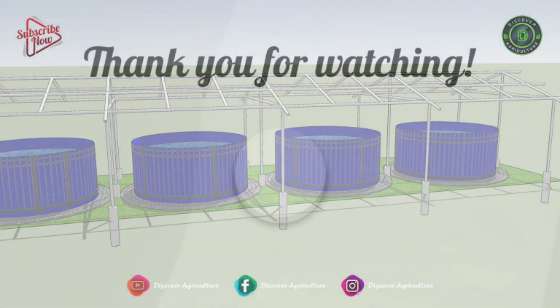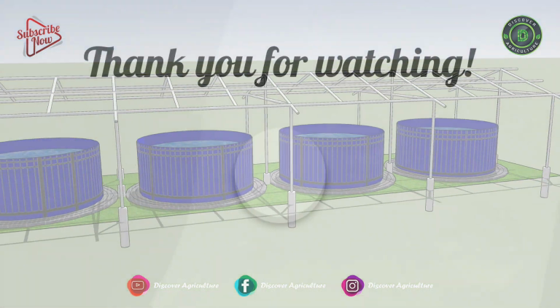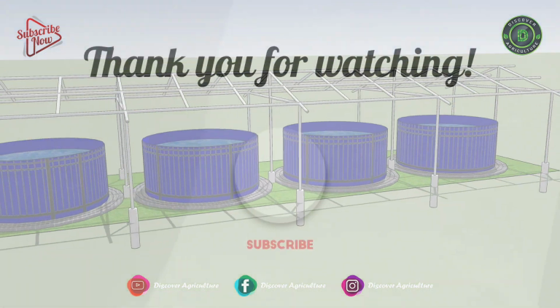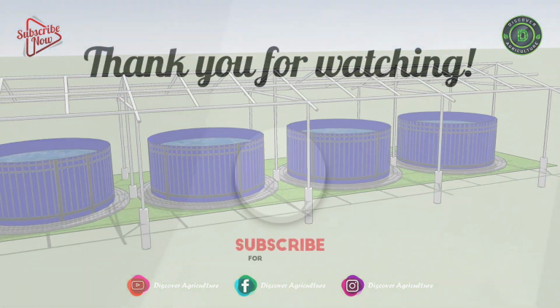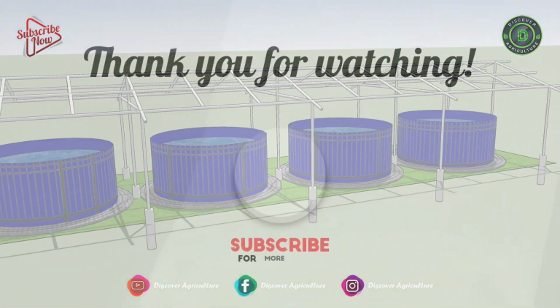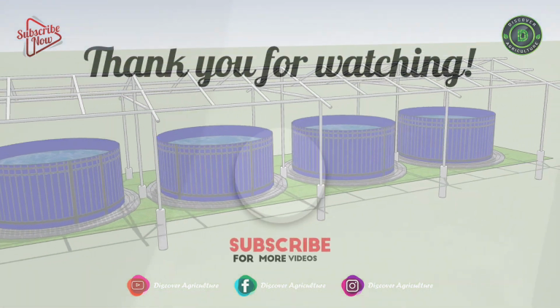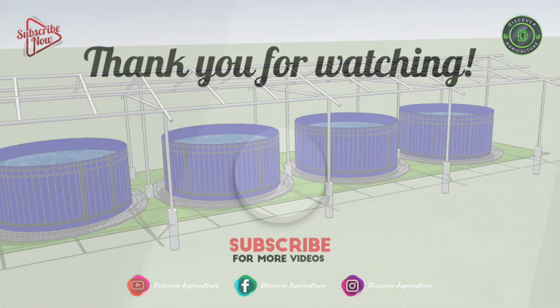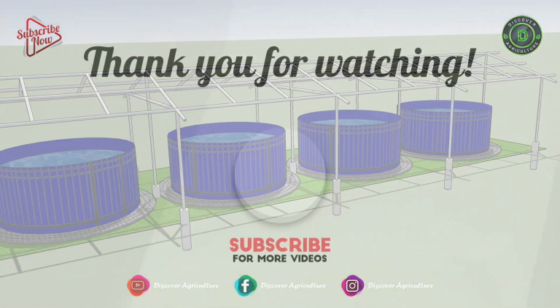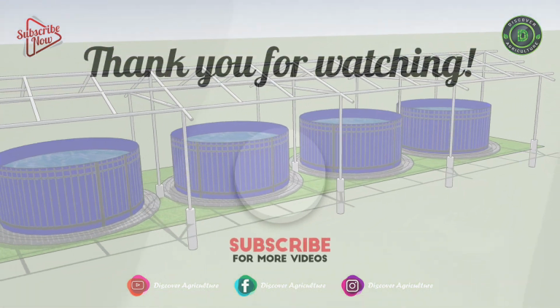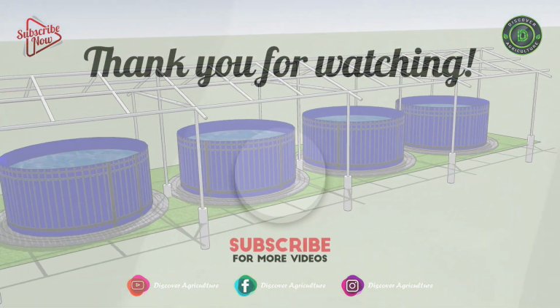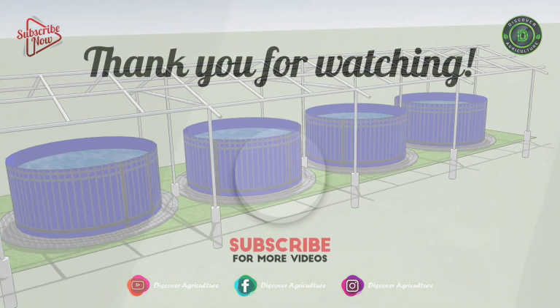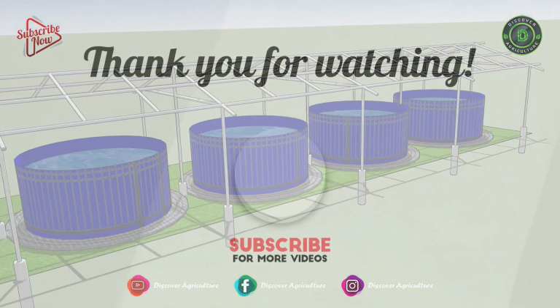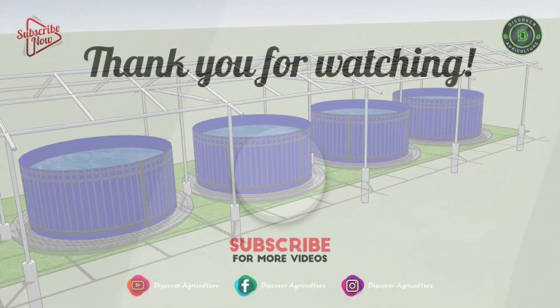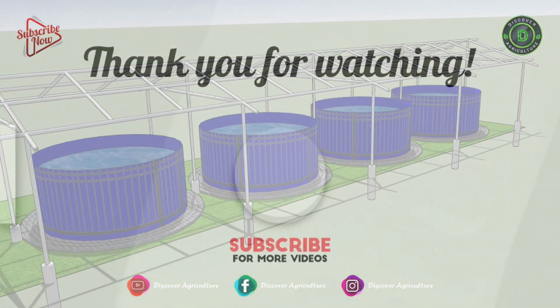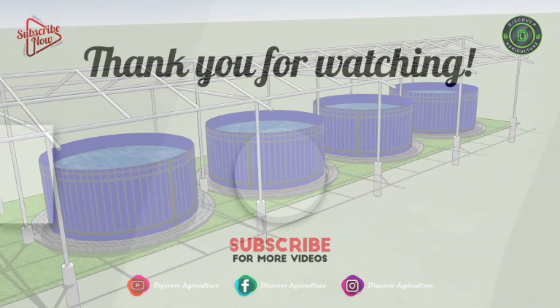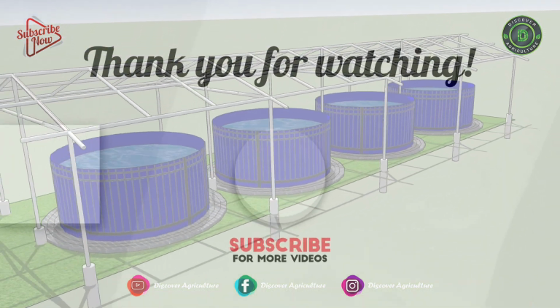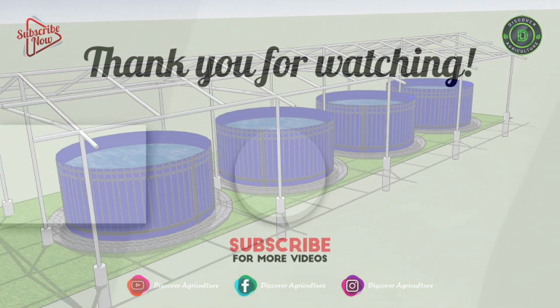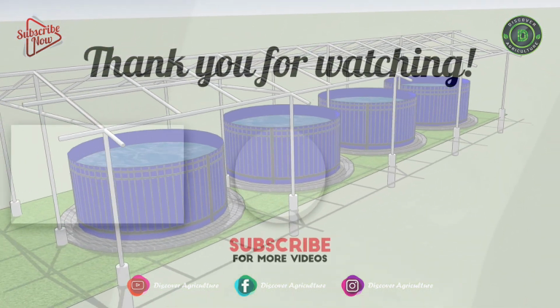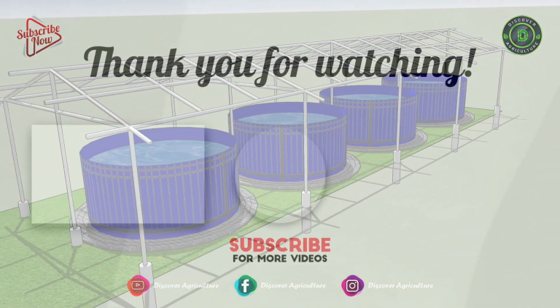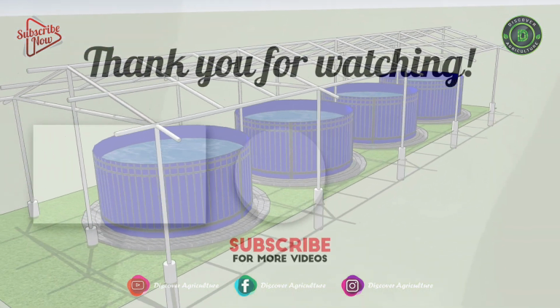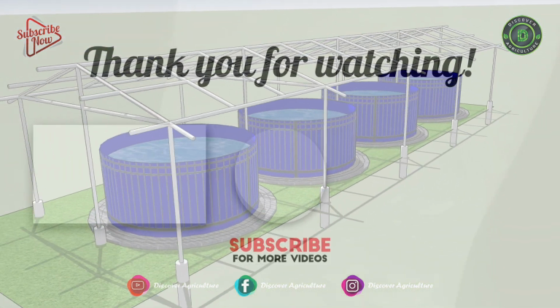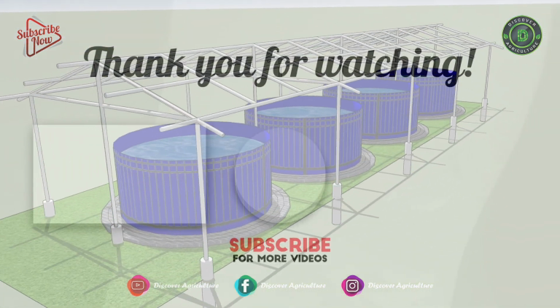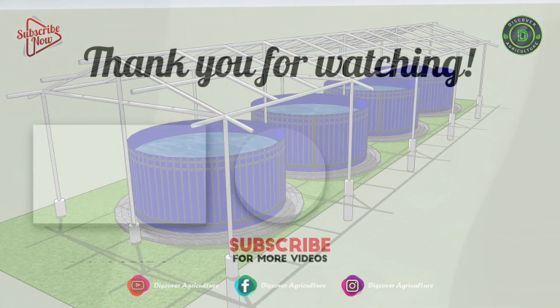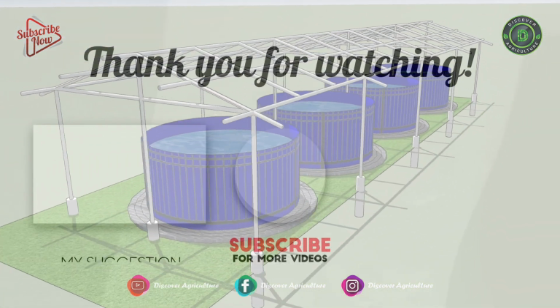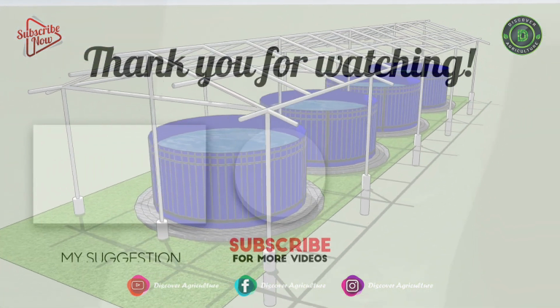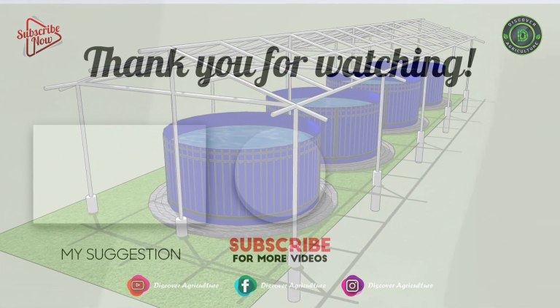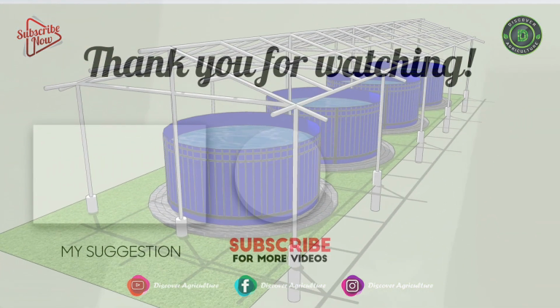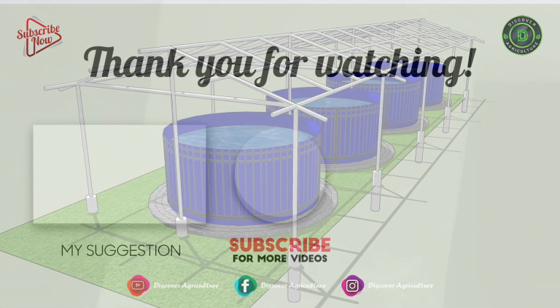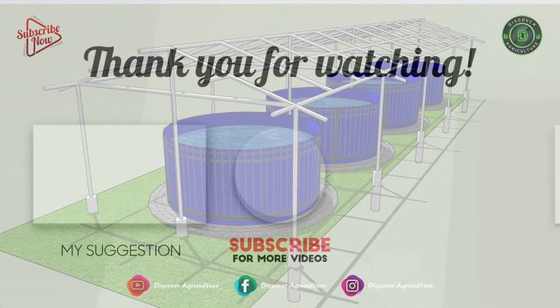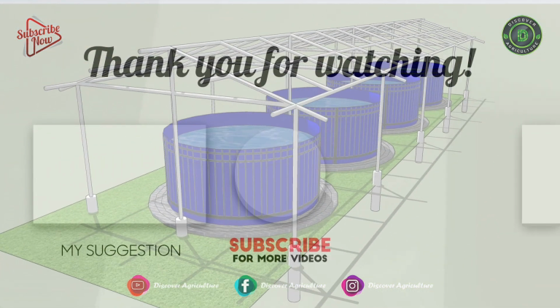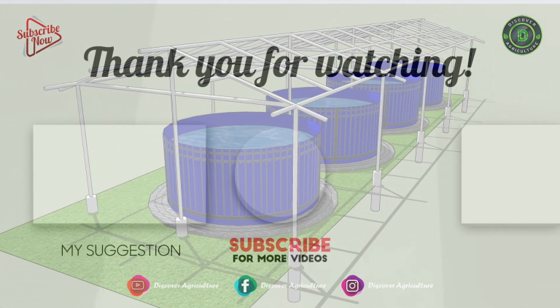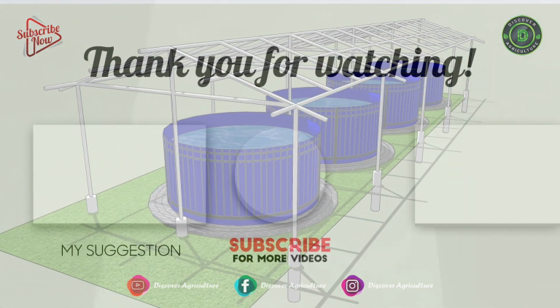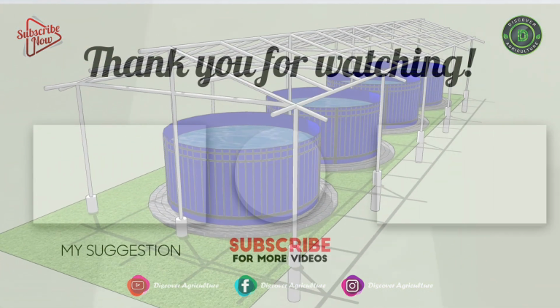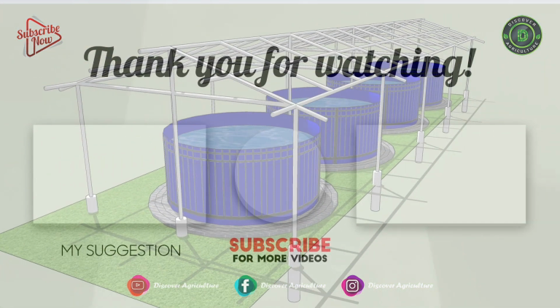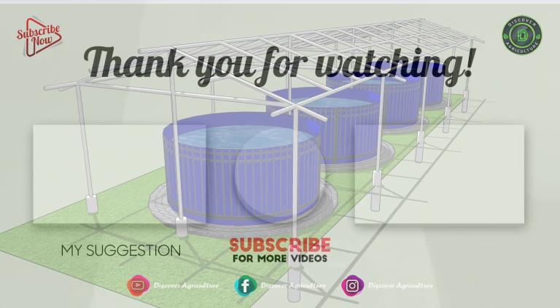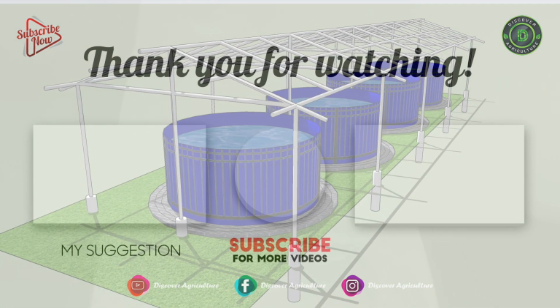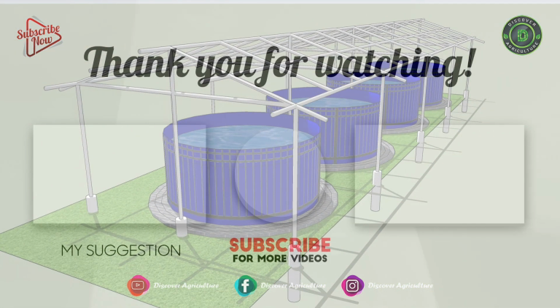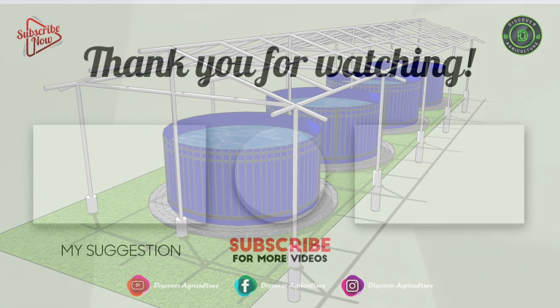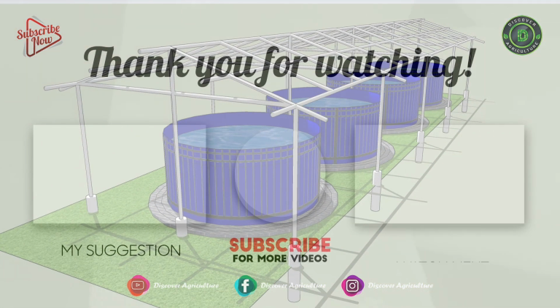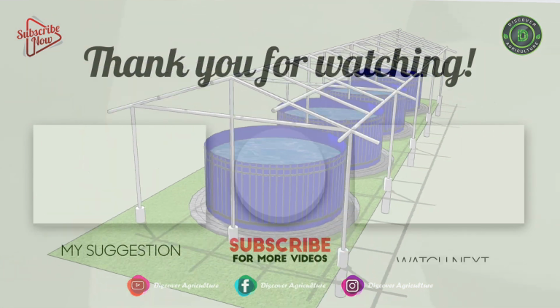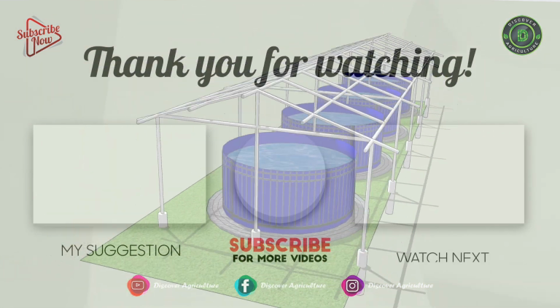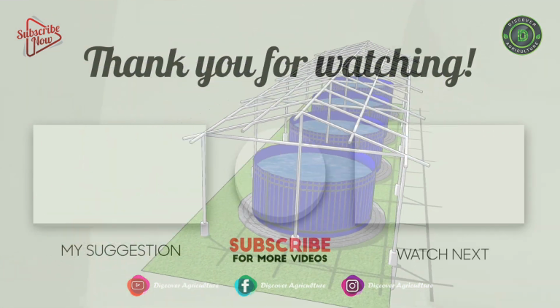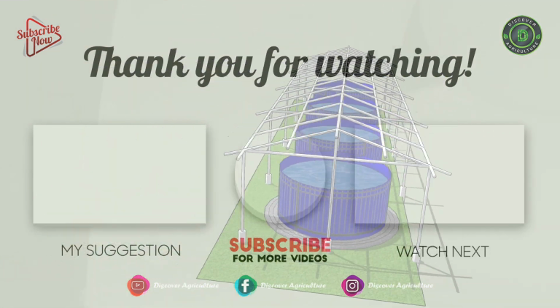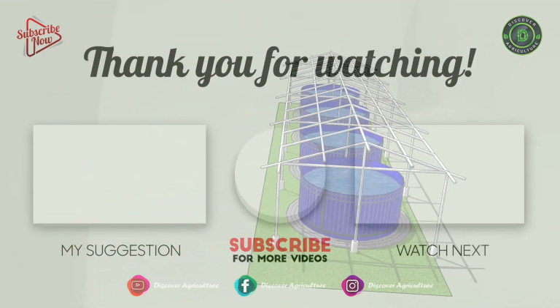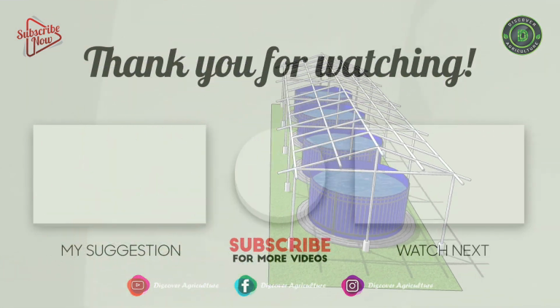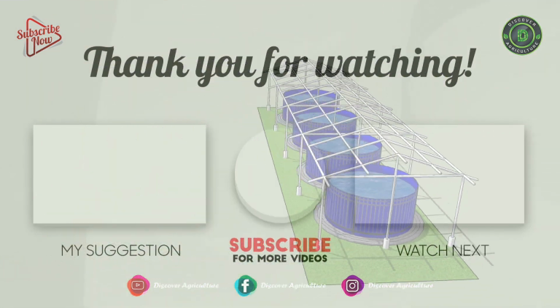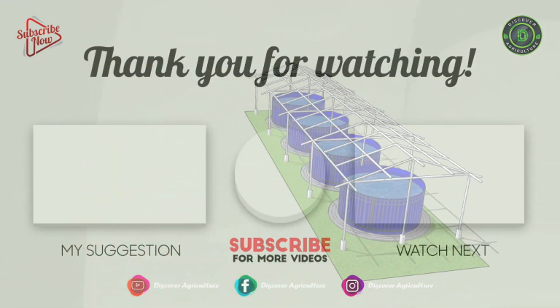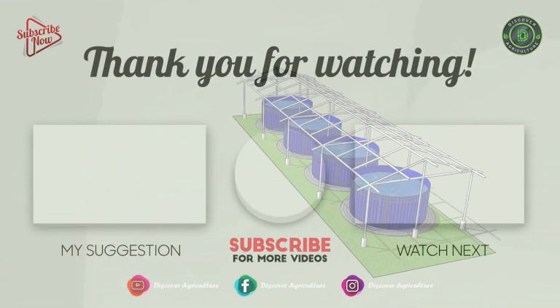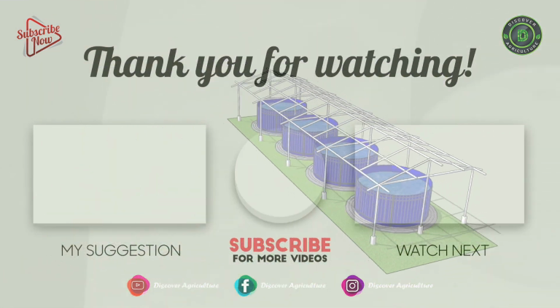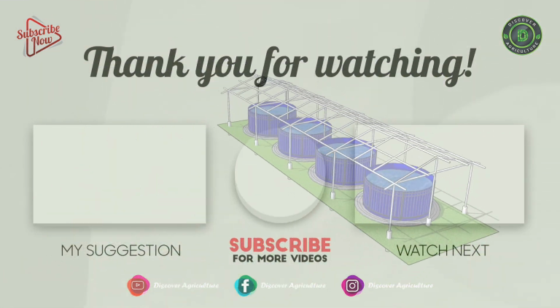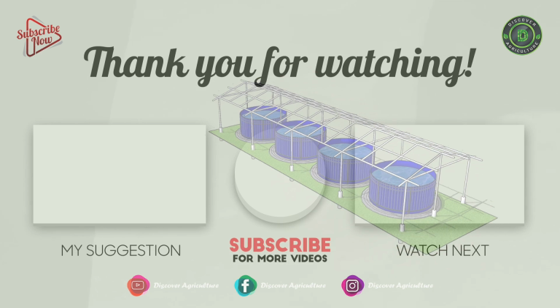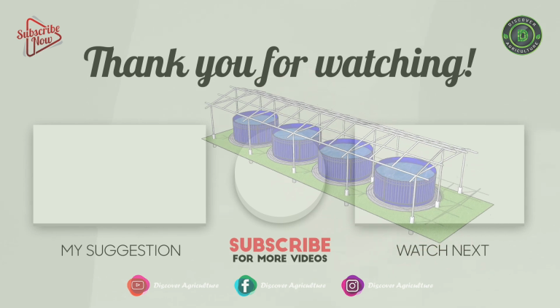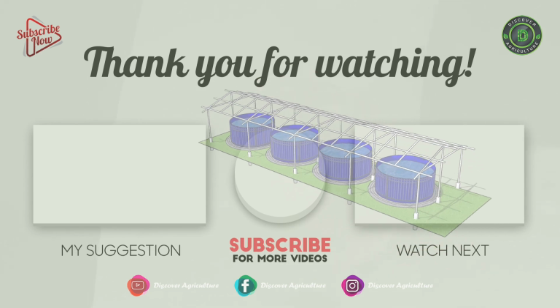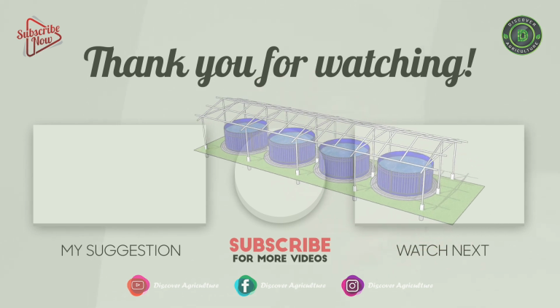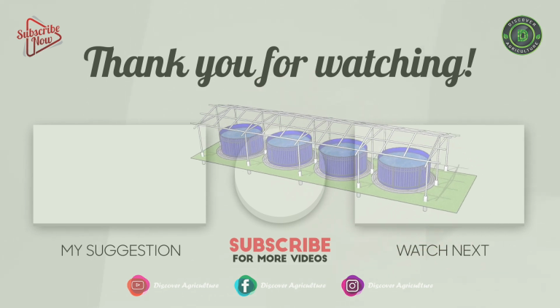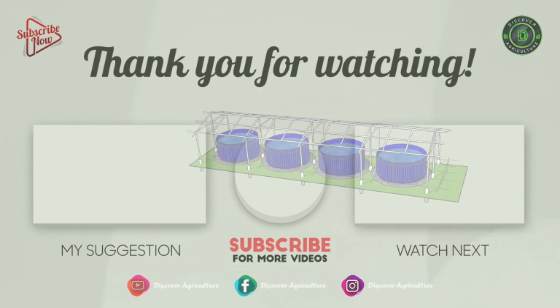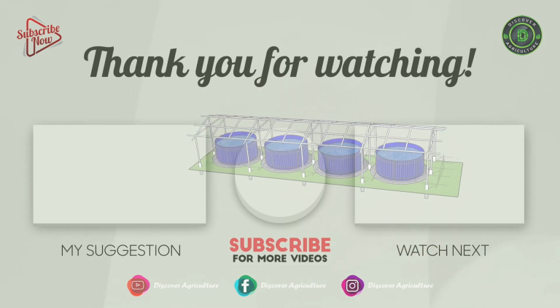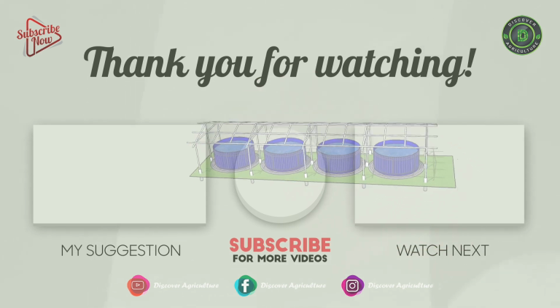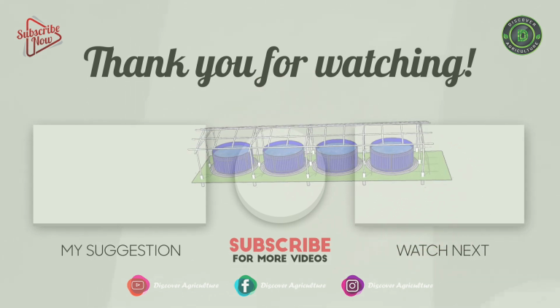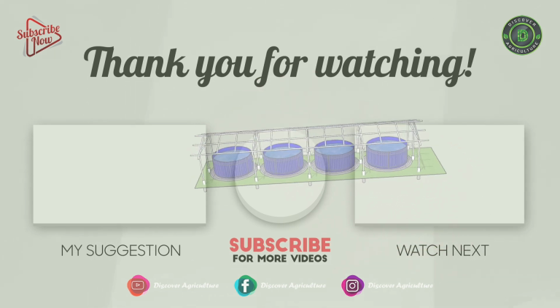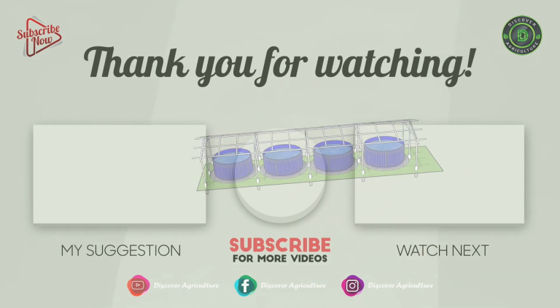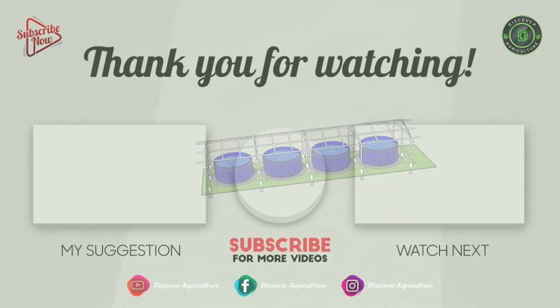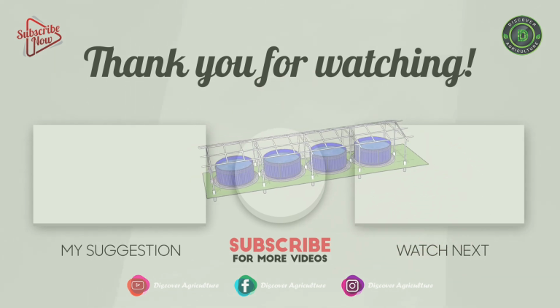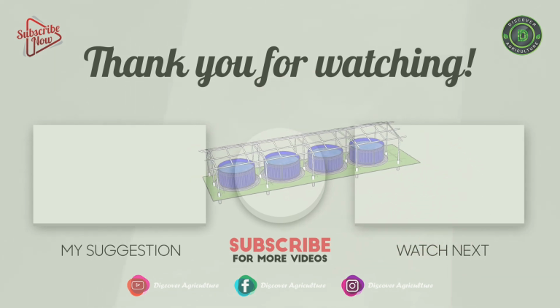Thank you for watching. Like and share the video with your friends, and subscribe to our channel, Discover Agriculture.